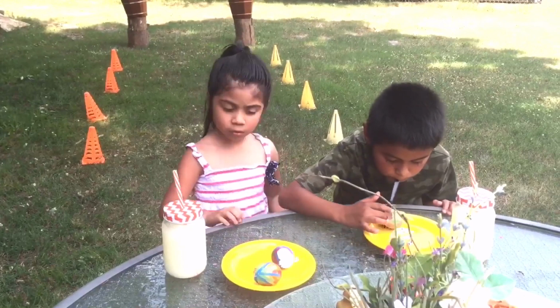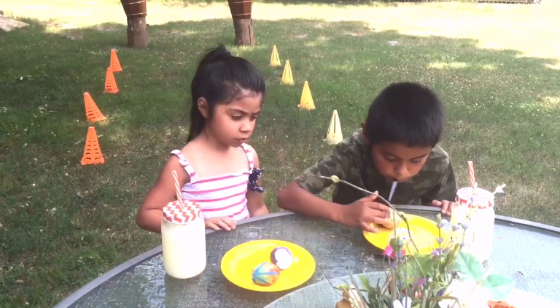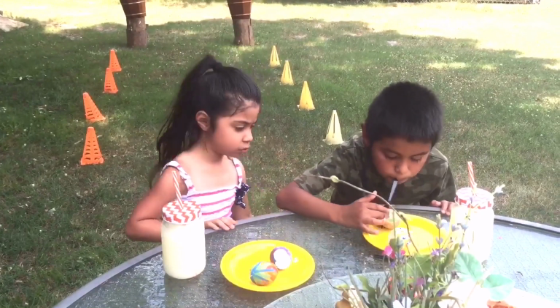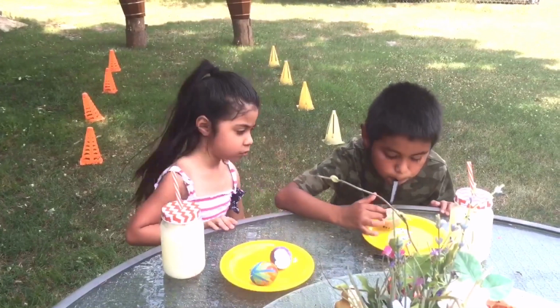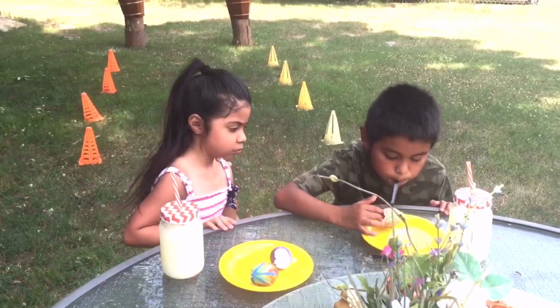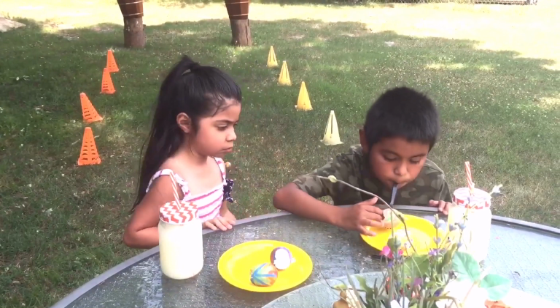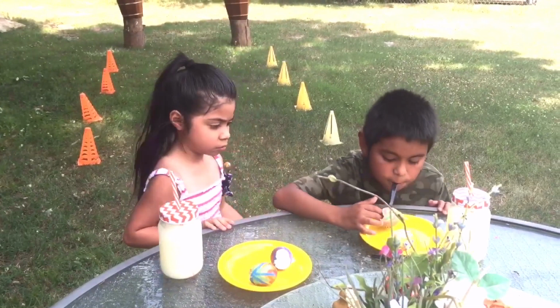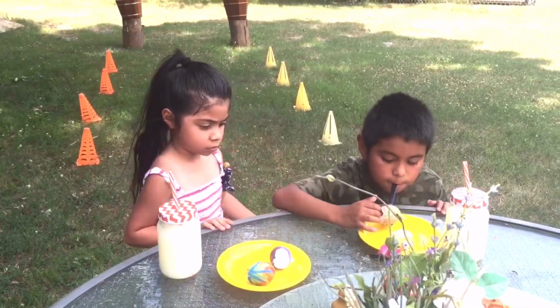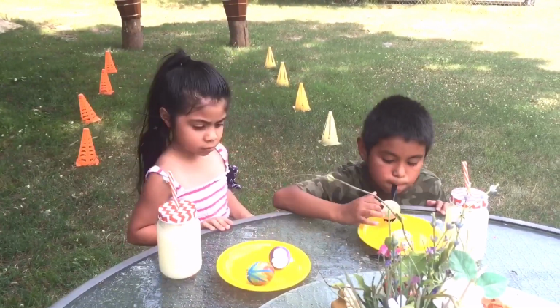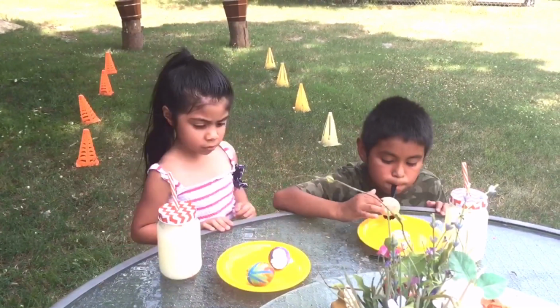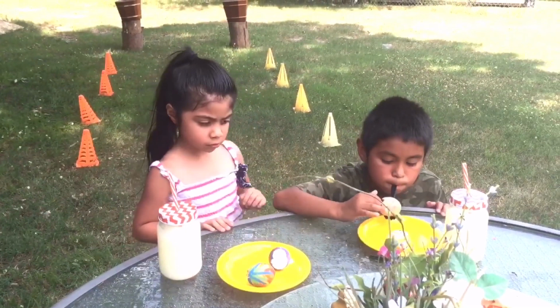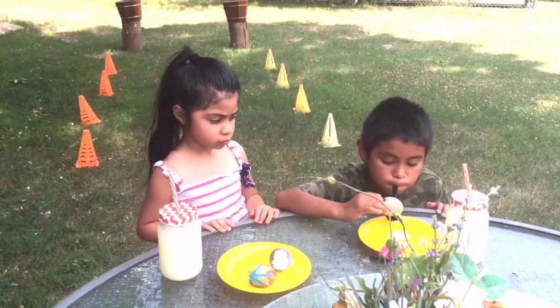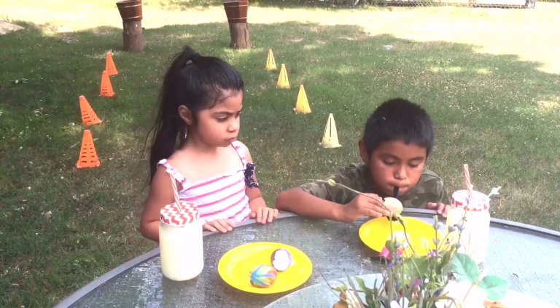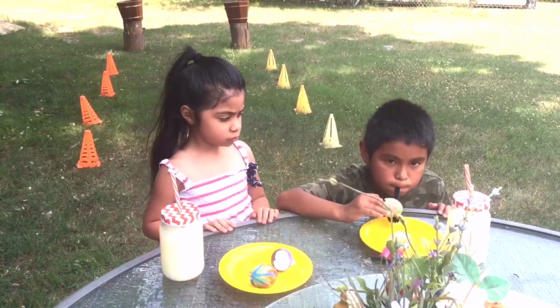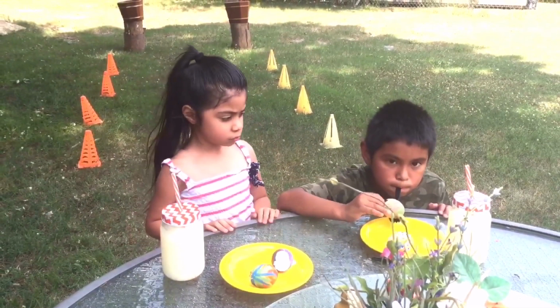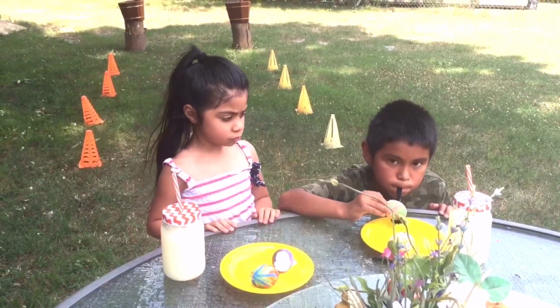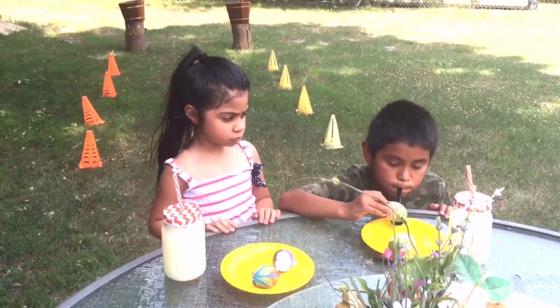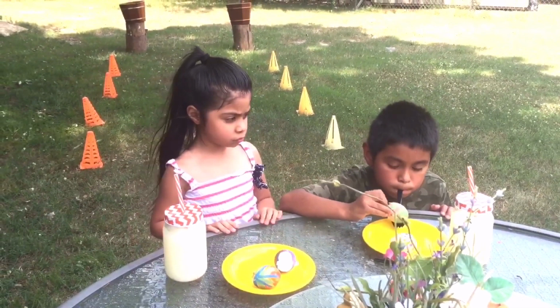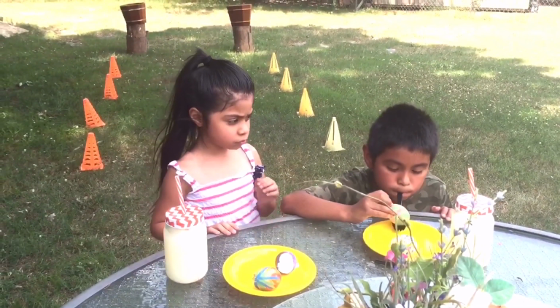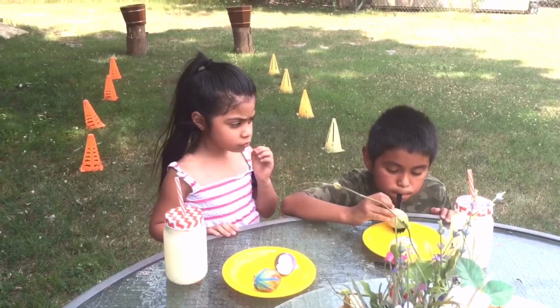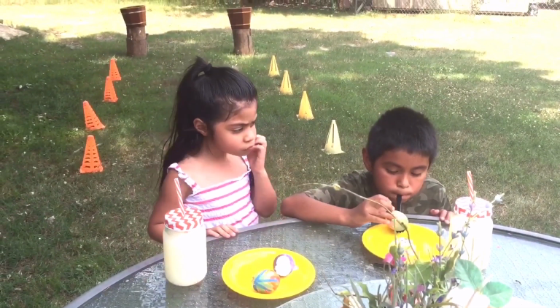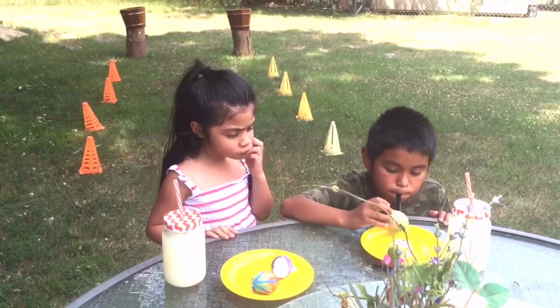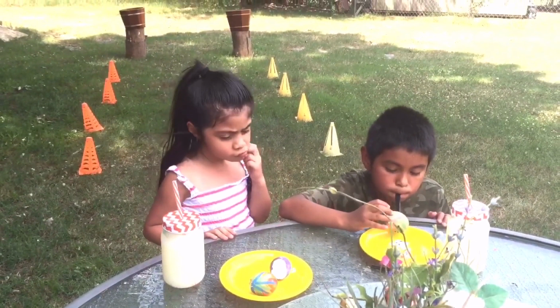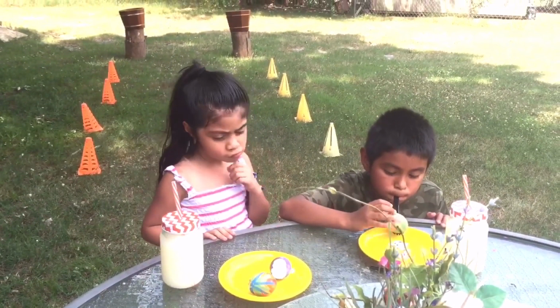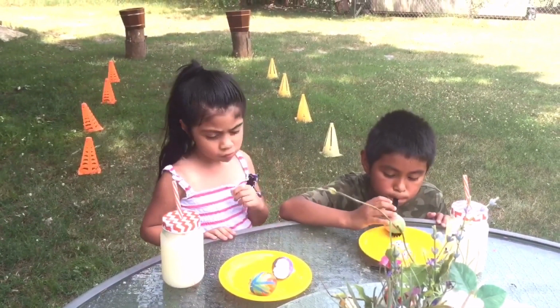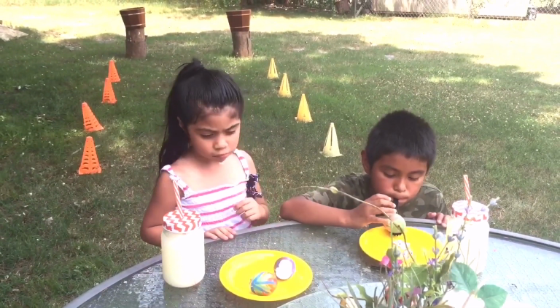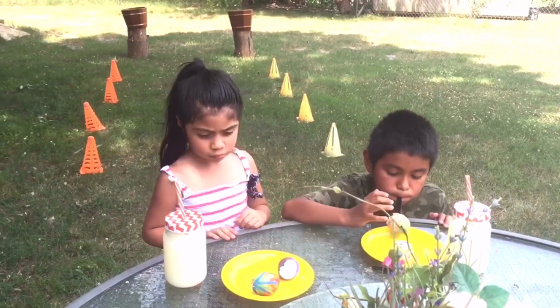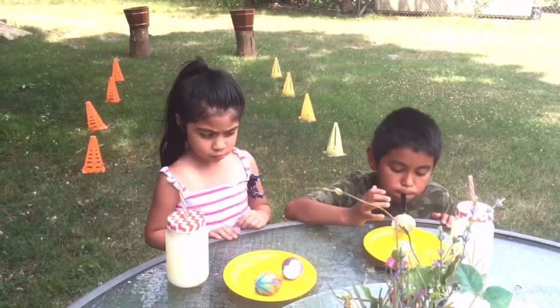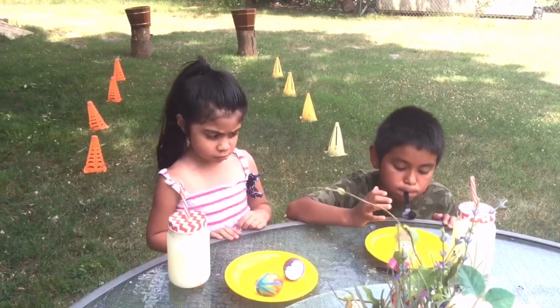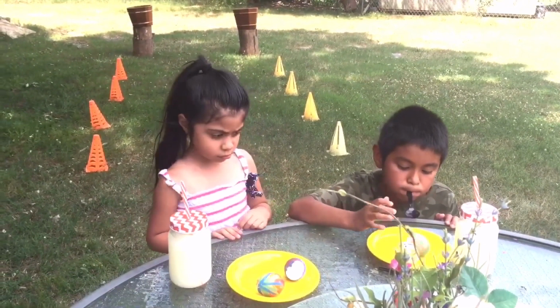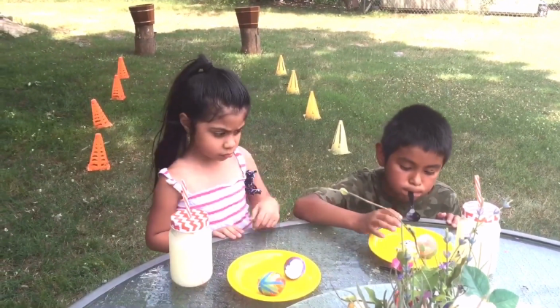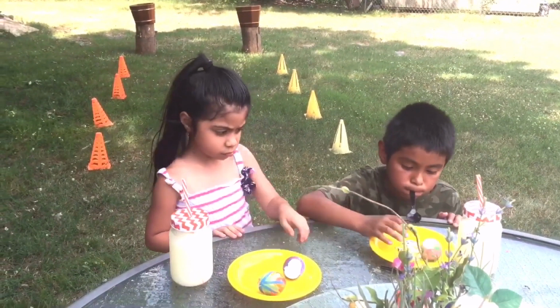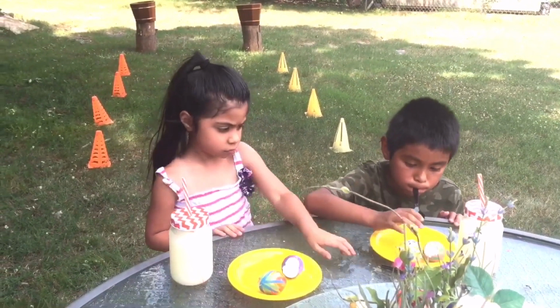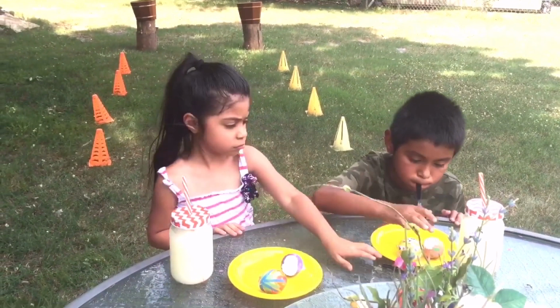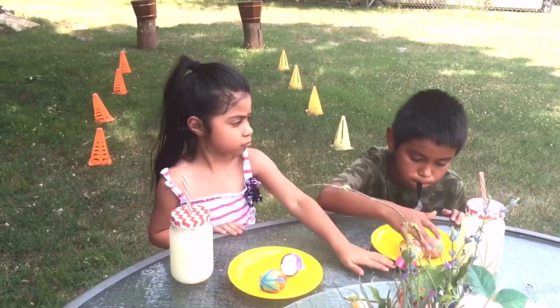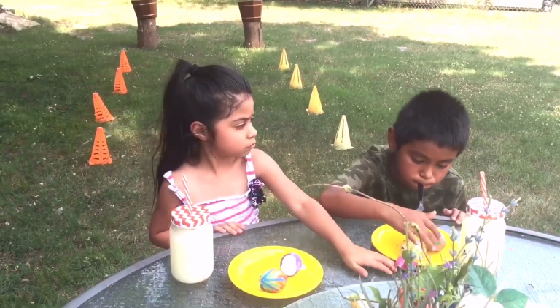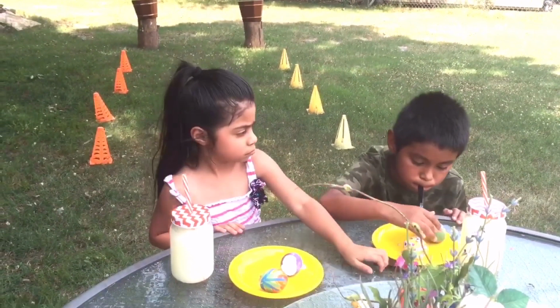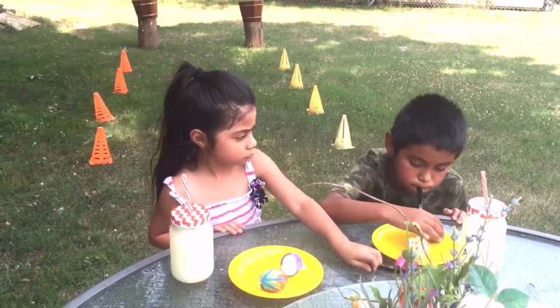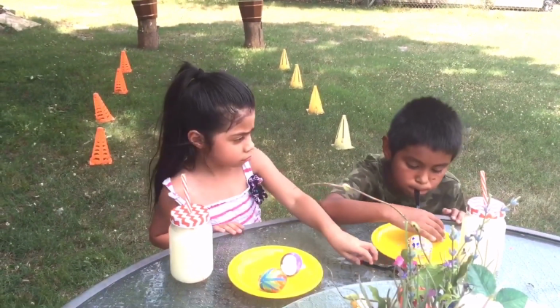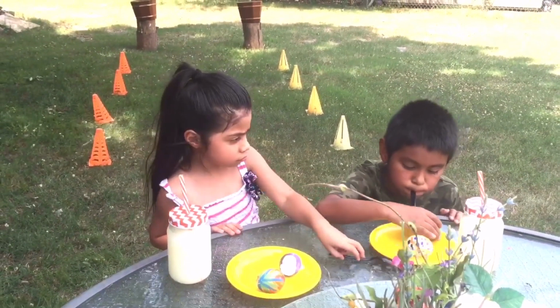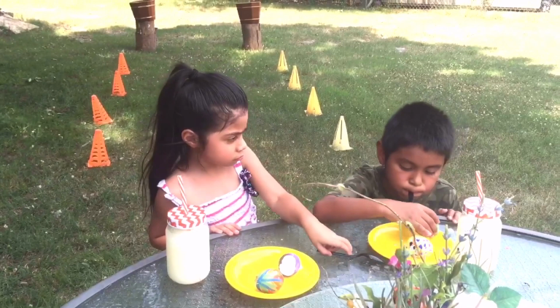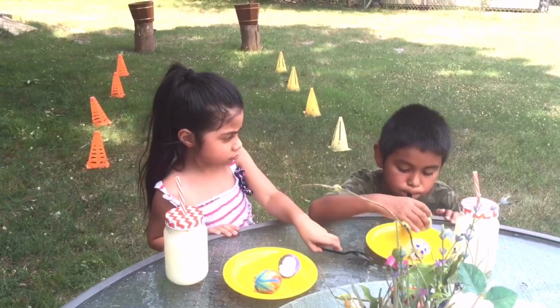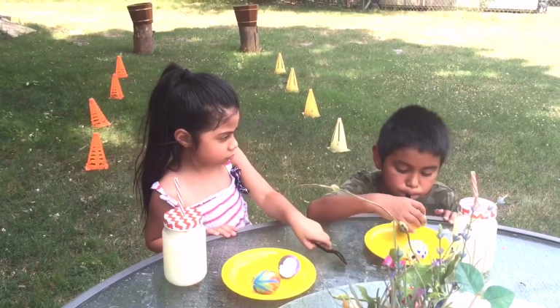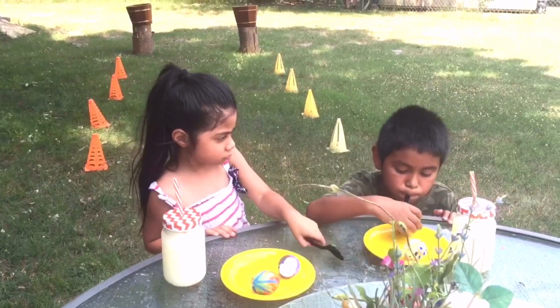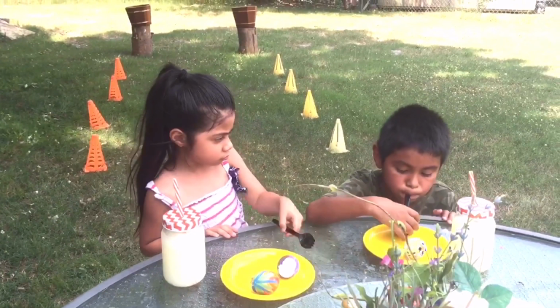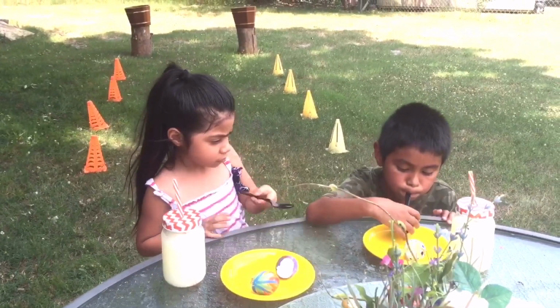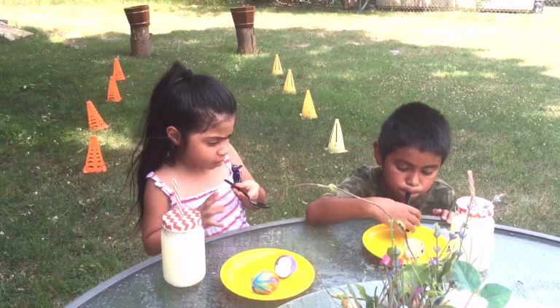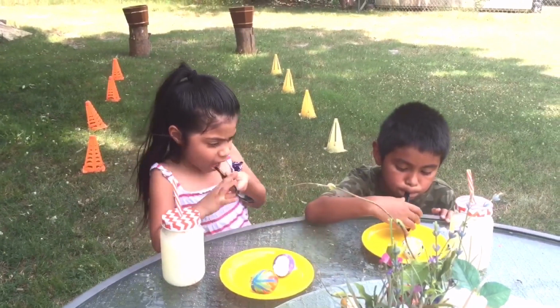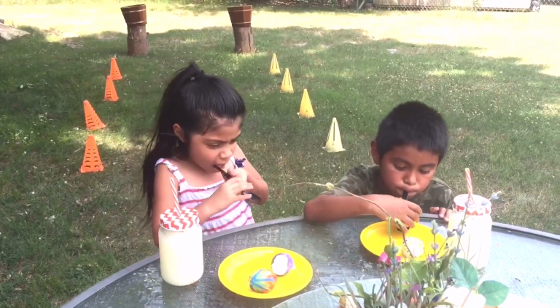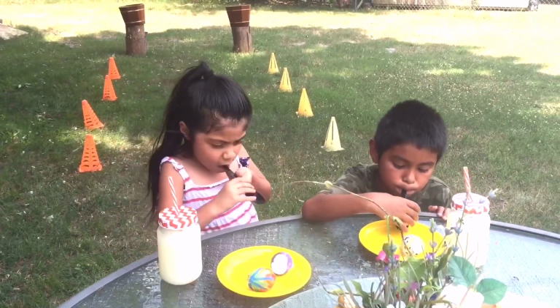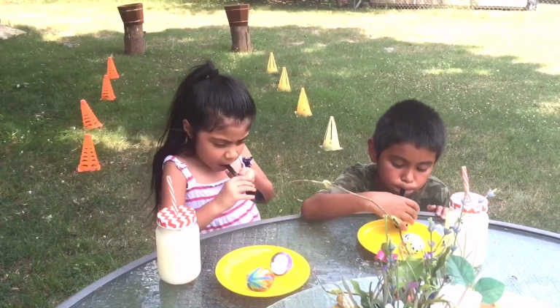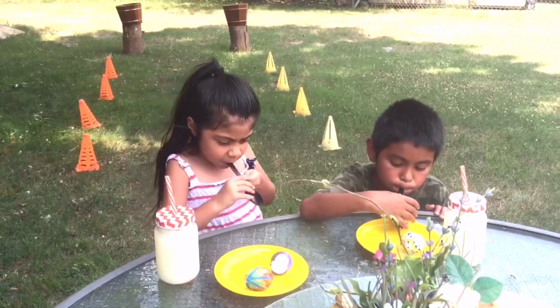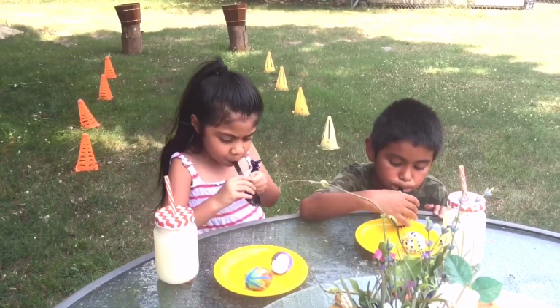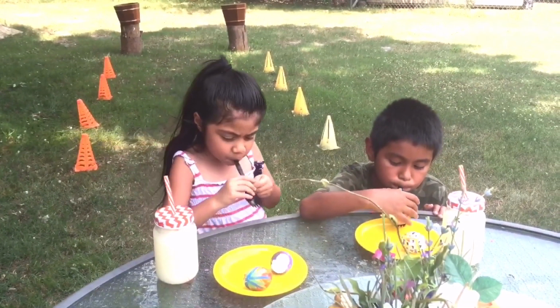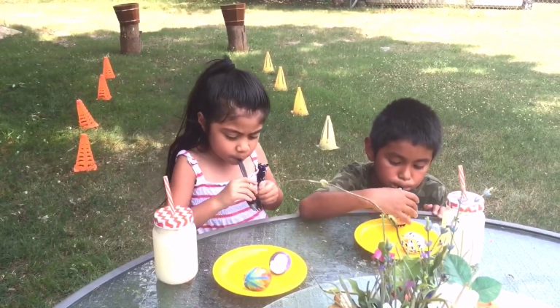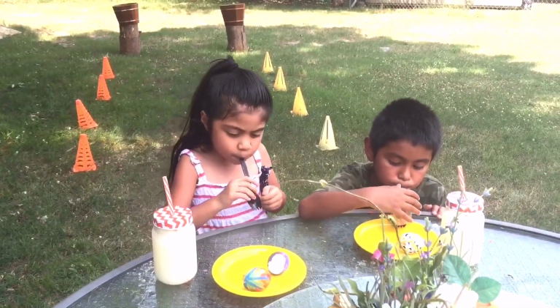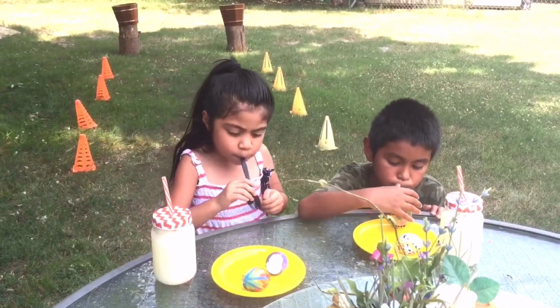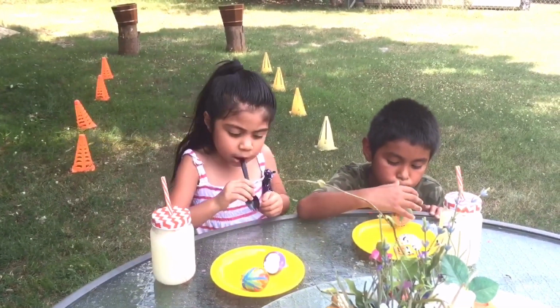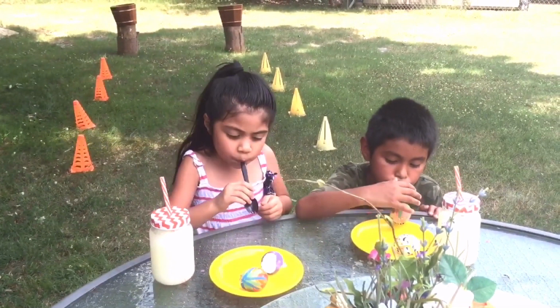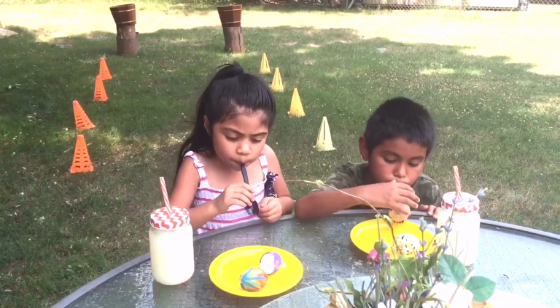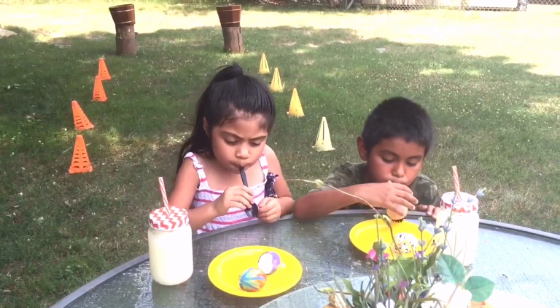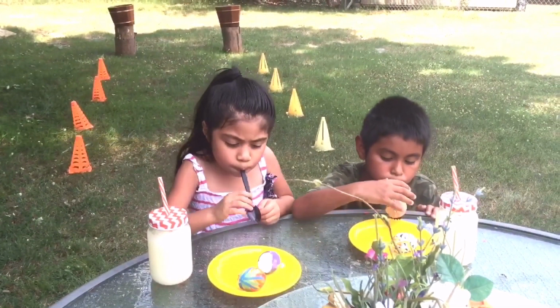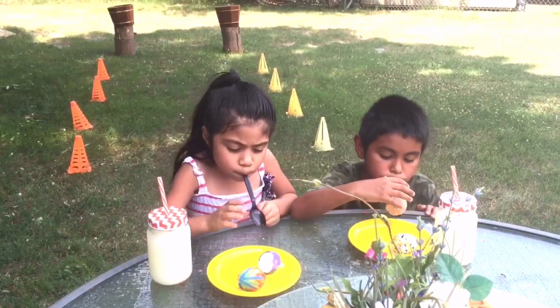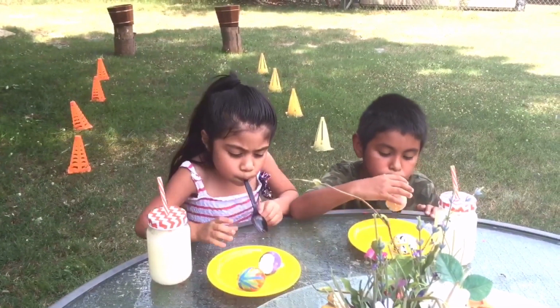Alright guys, since it's a little bit hard, you're going to be able to help yourself. Put your hand at the count of 3. 1, 2, 3.